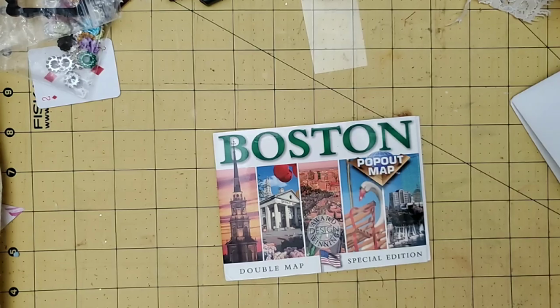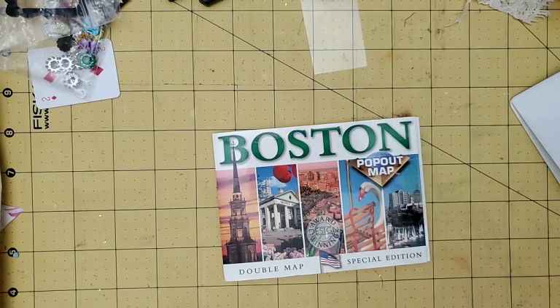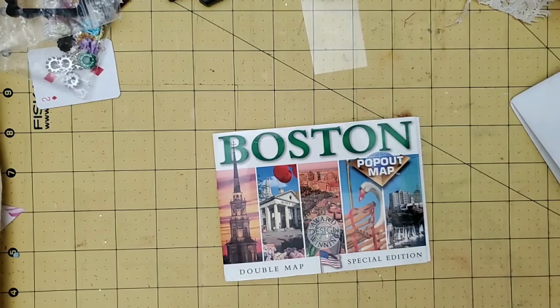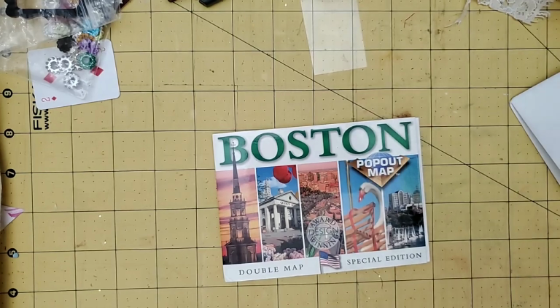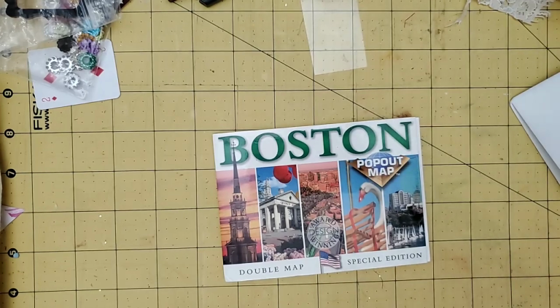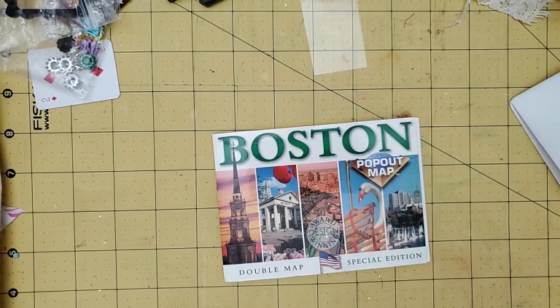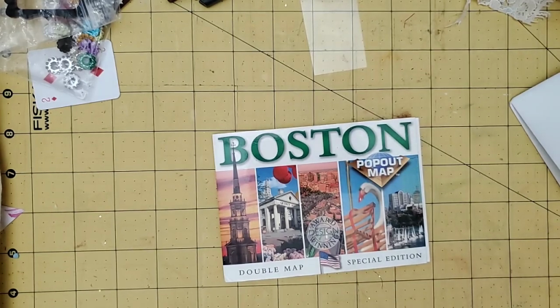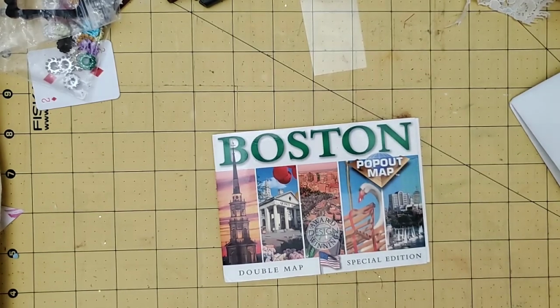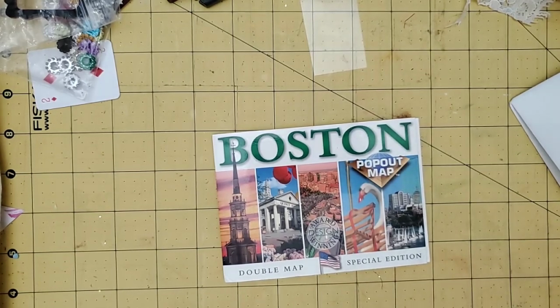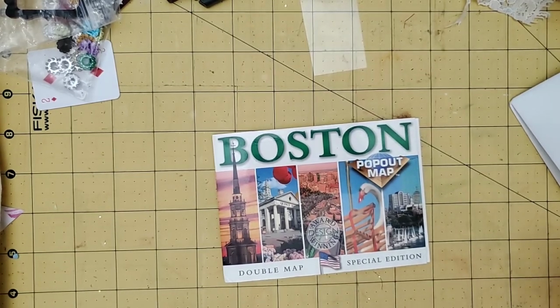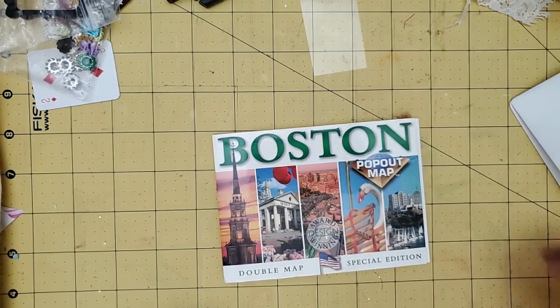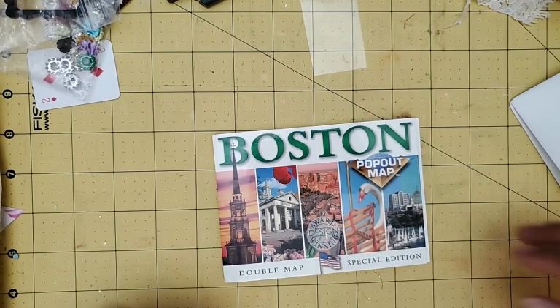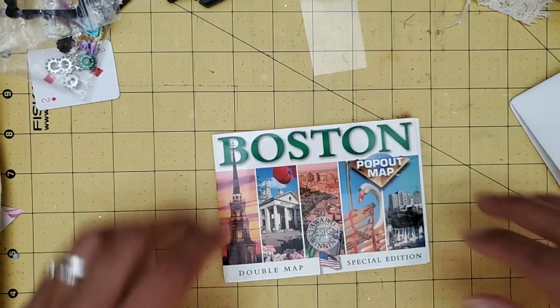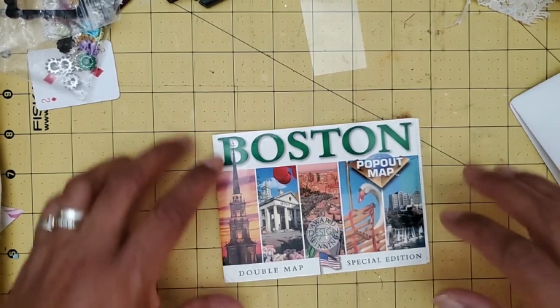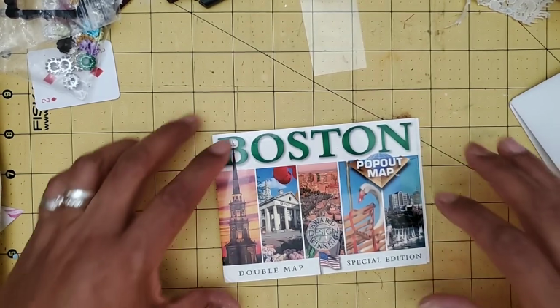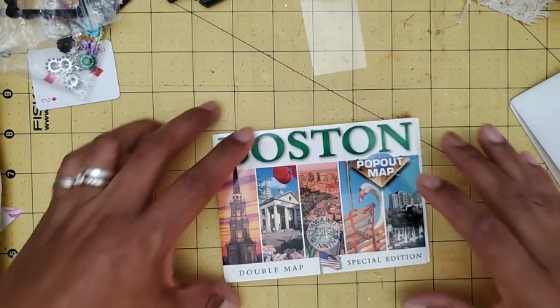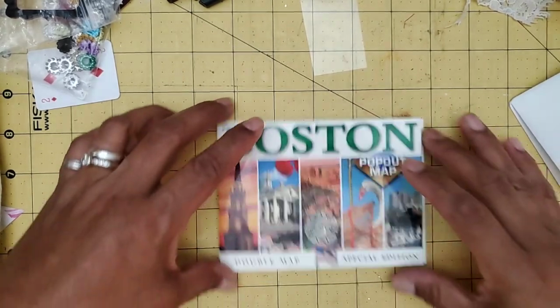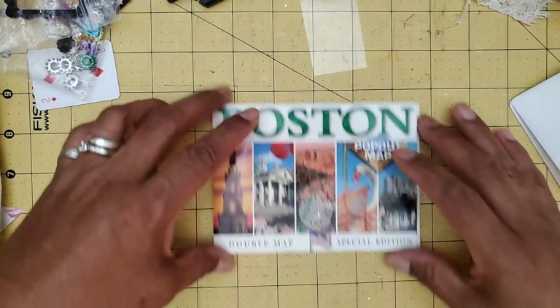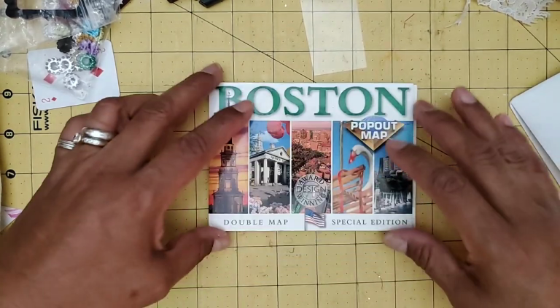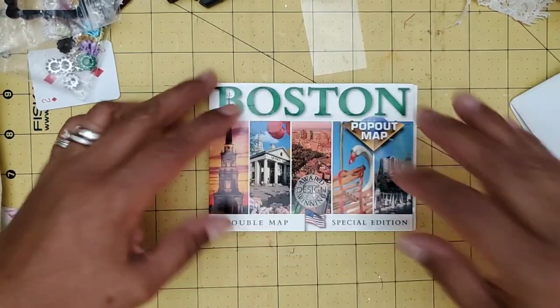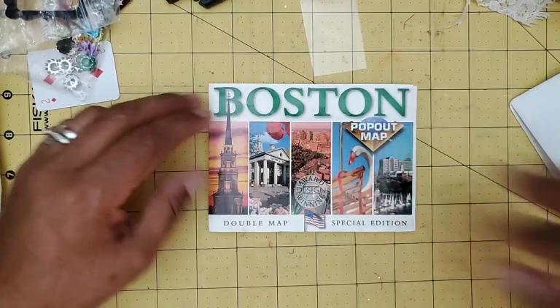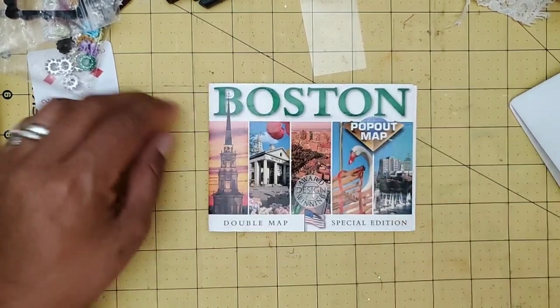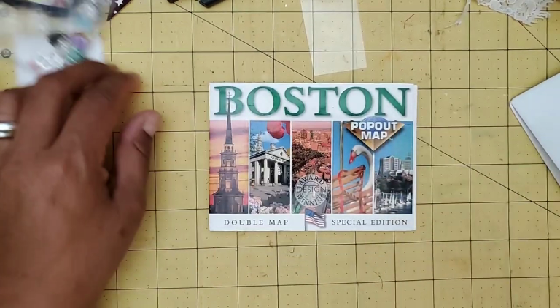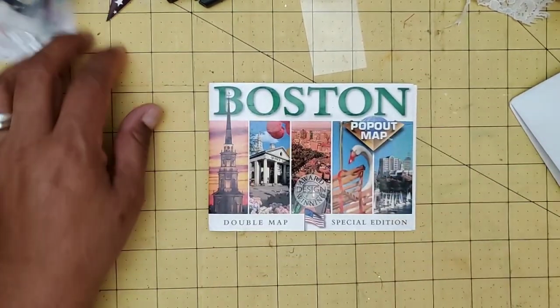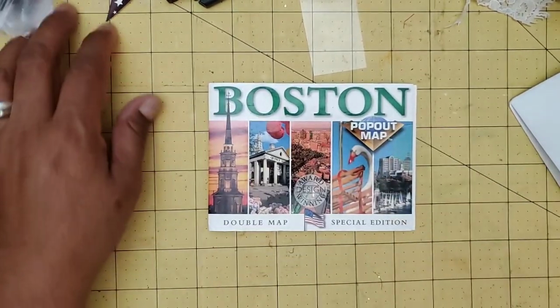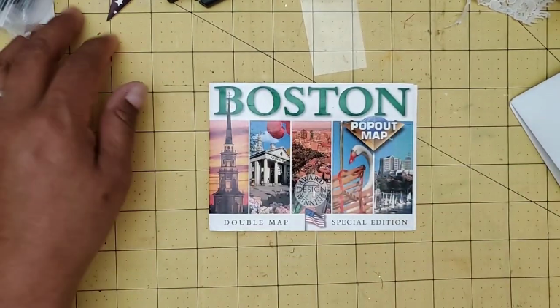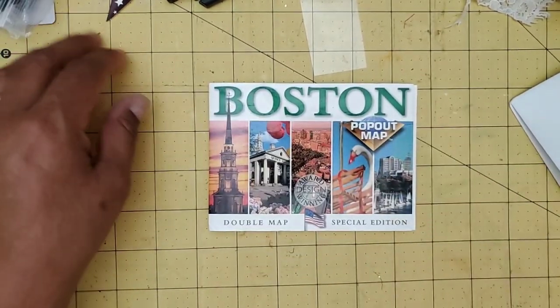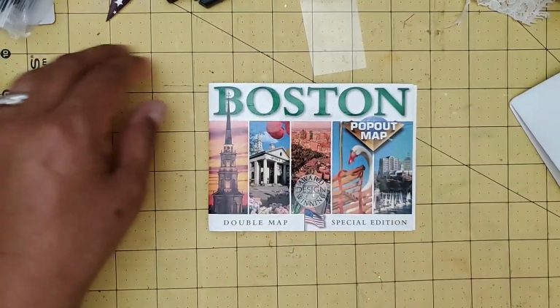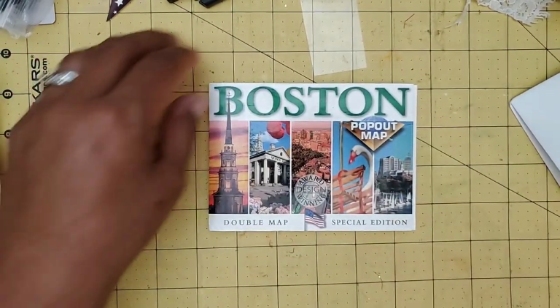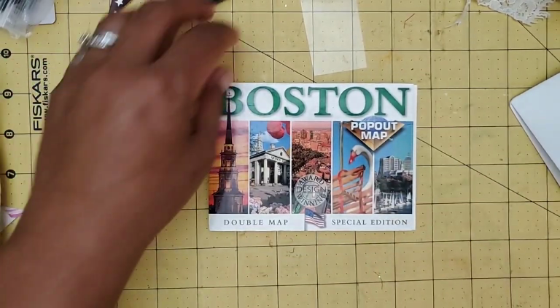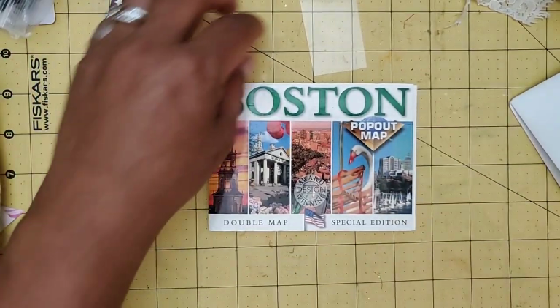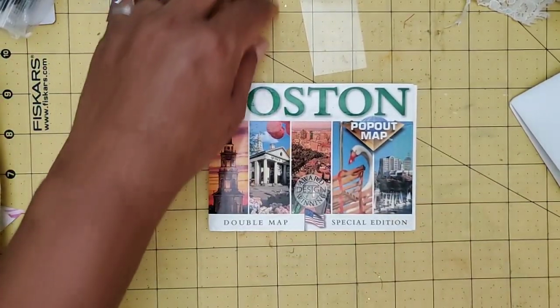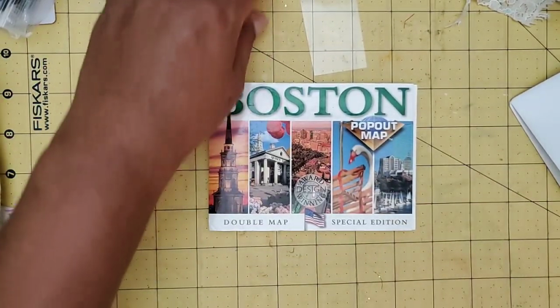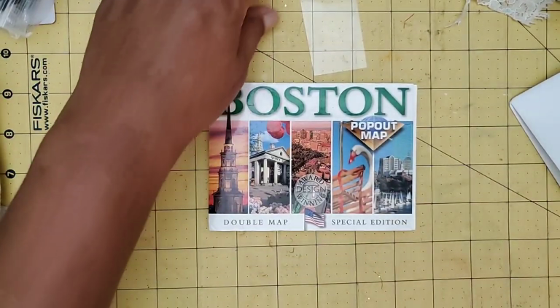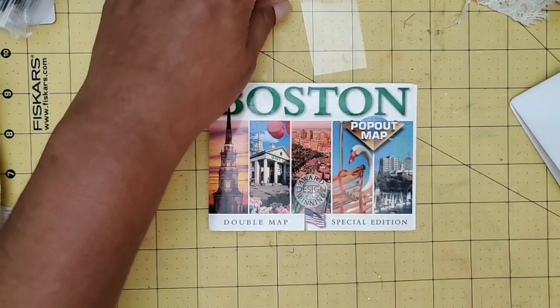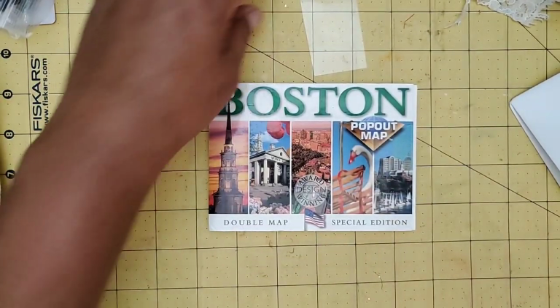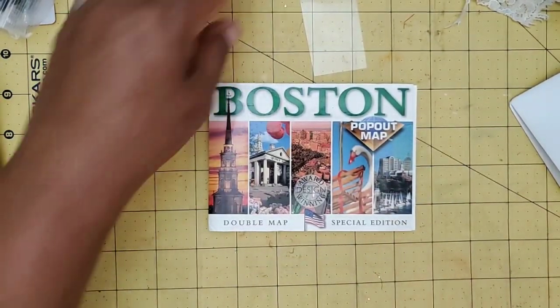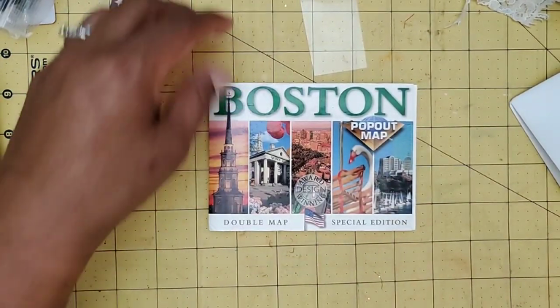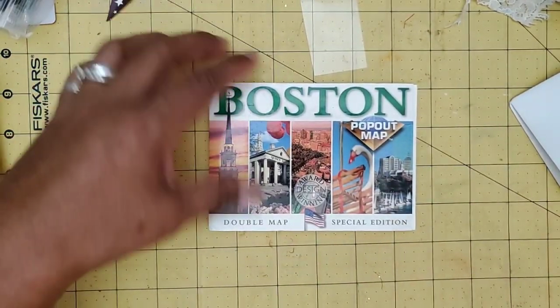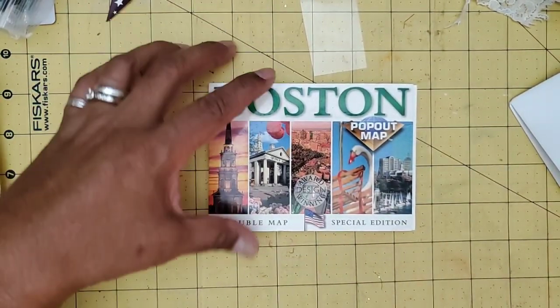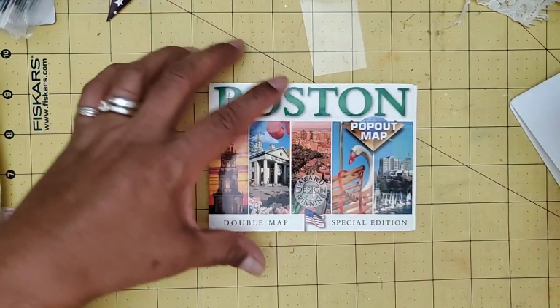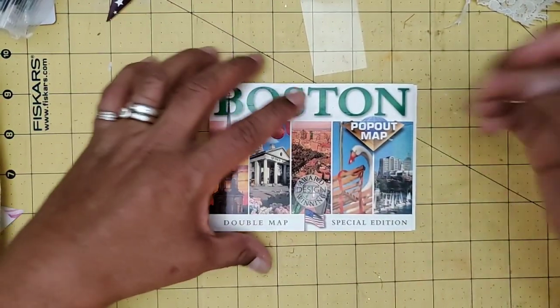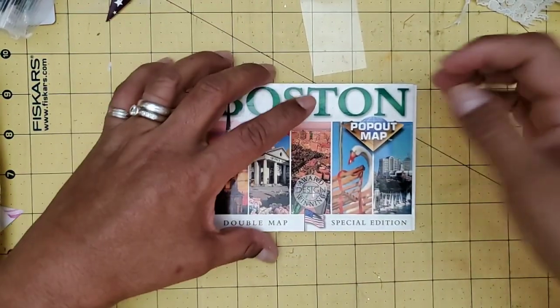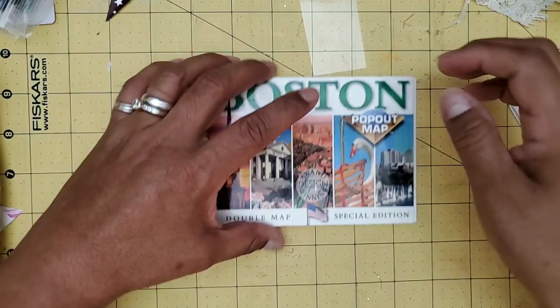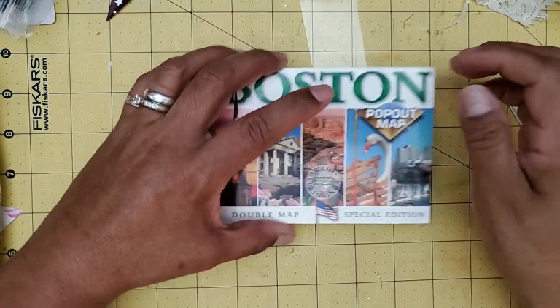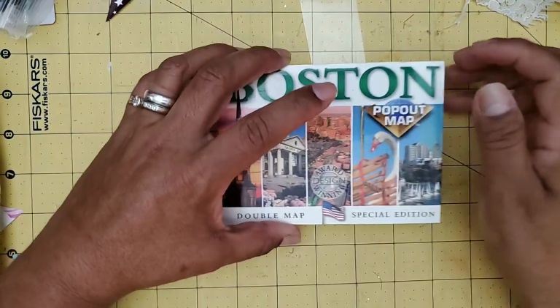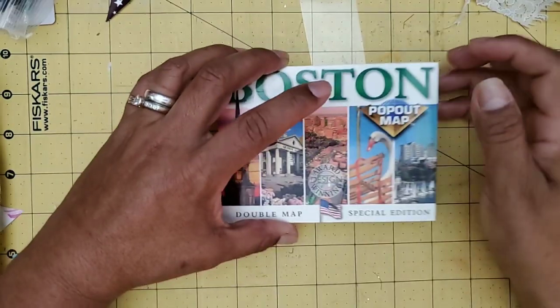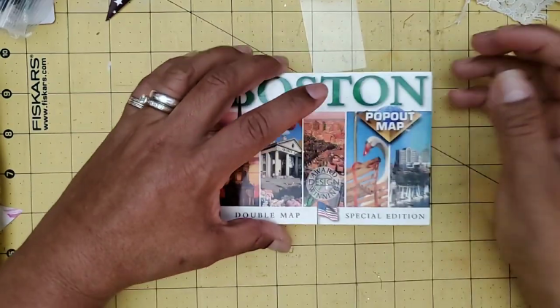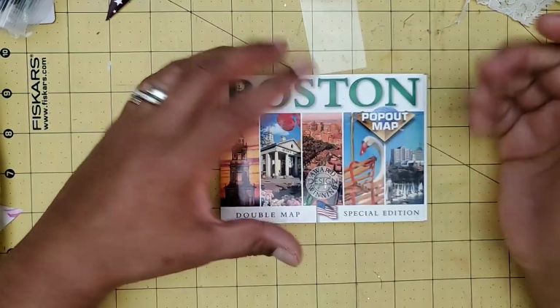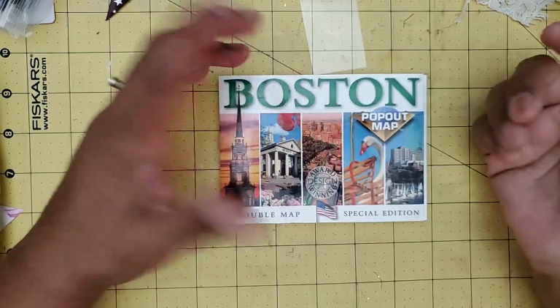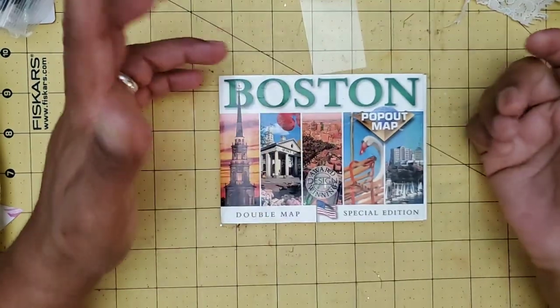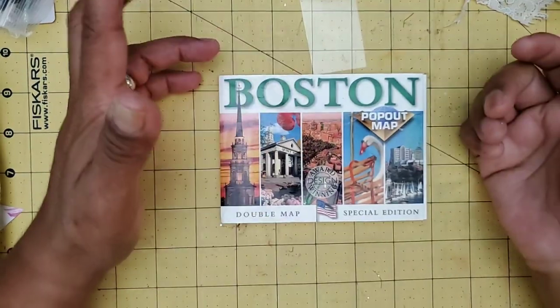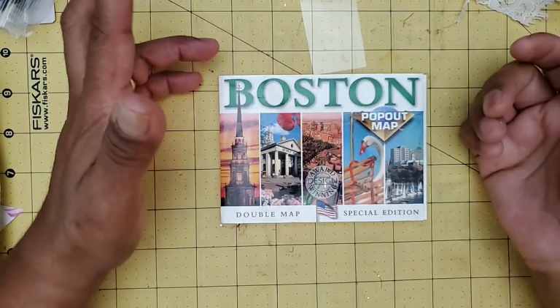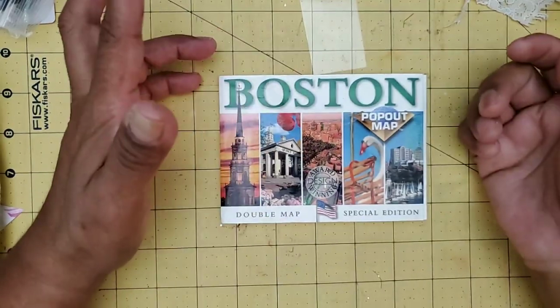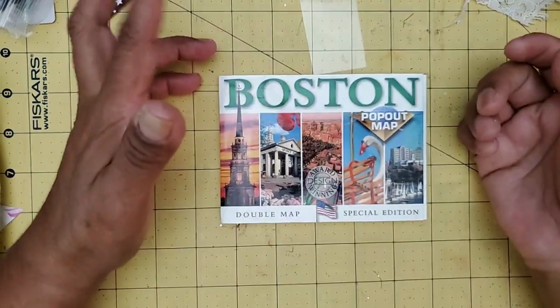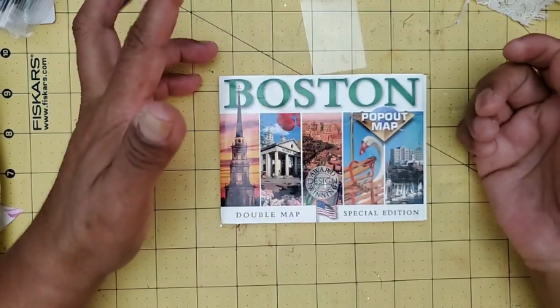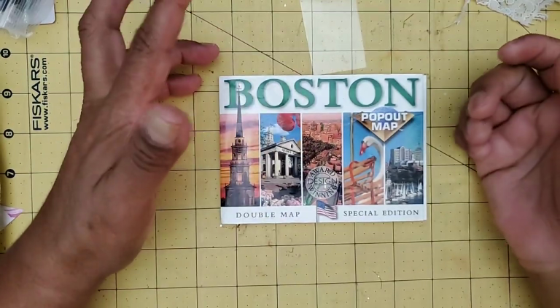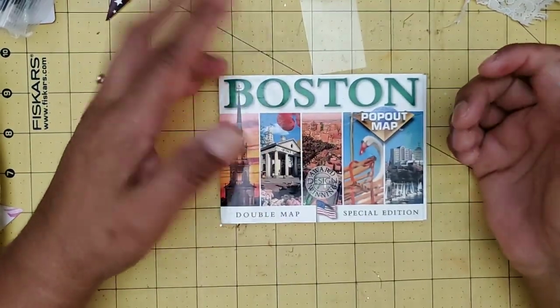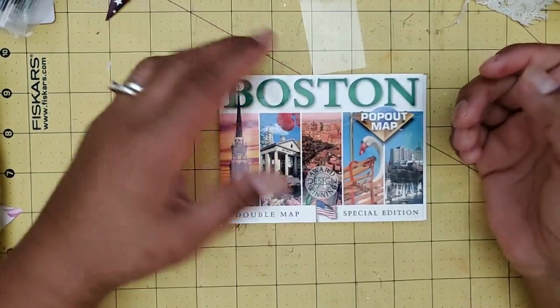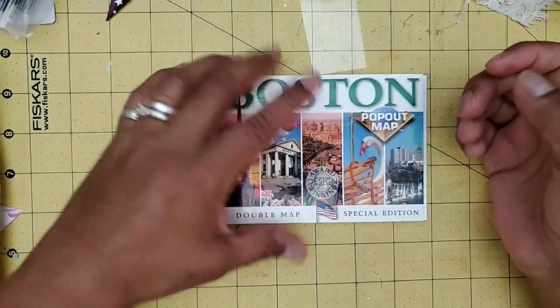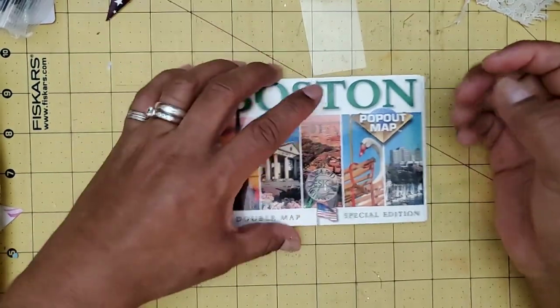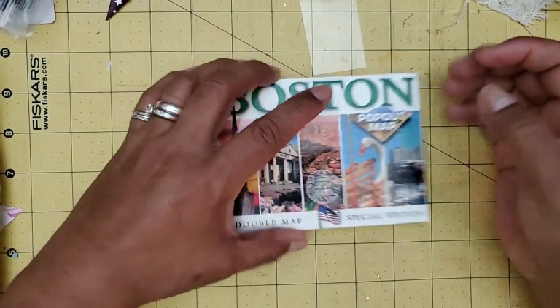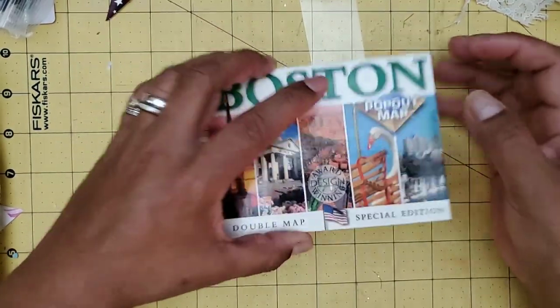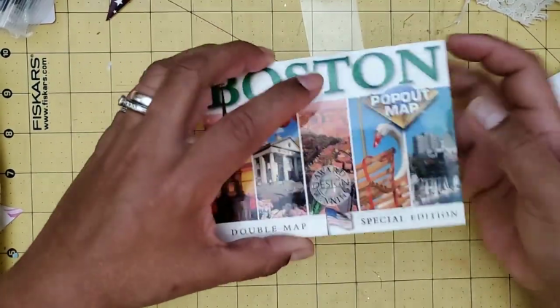Hello YouTube friends, welcome to Maria's Miscellany where in this video I'm going to share with you something I had promised in a previous video.